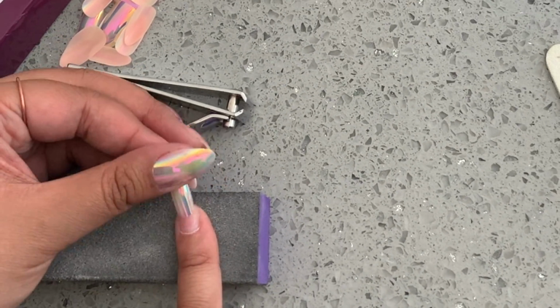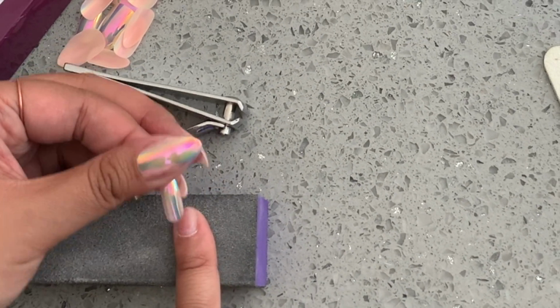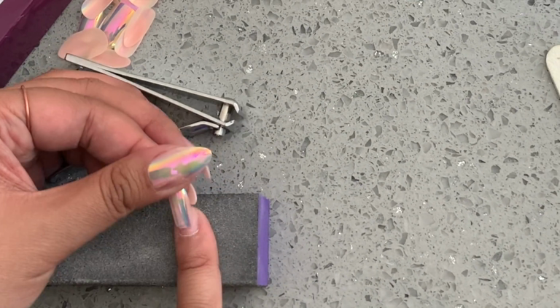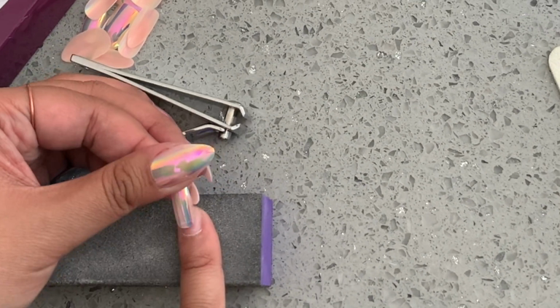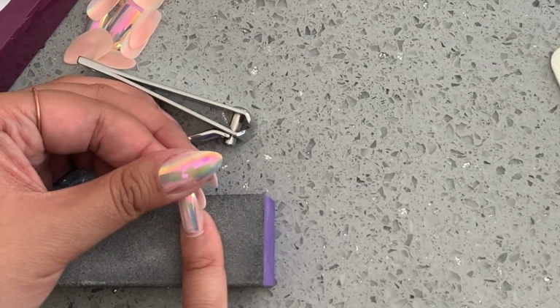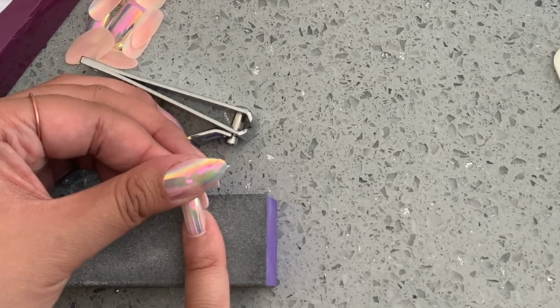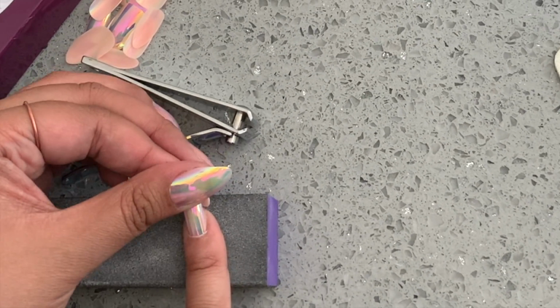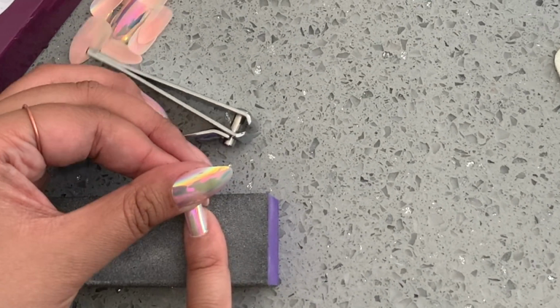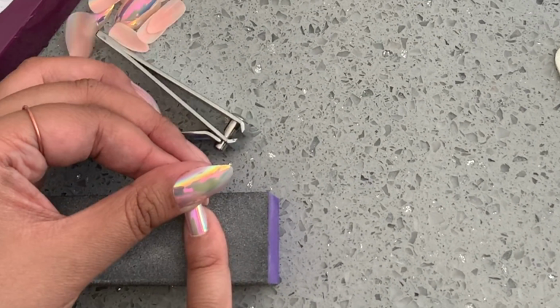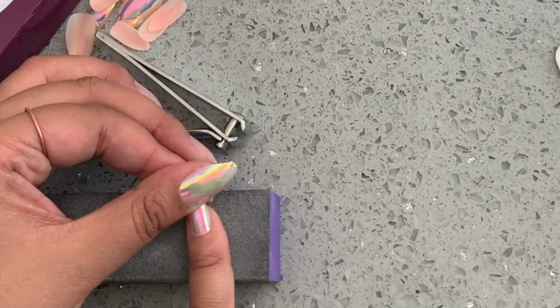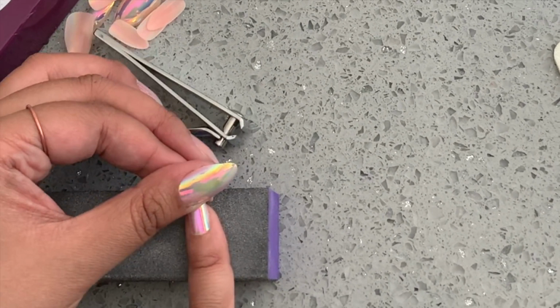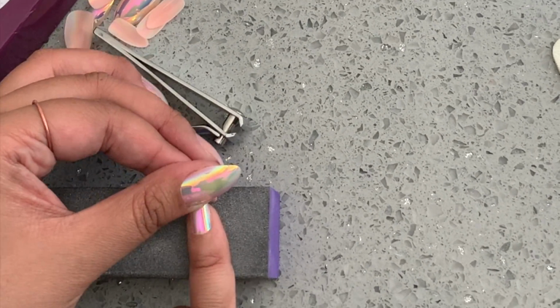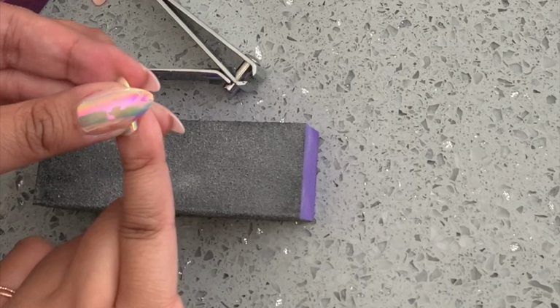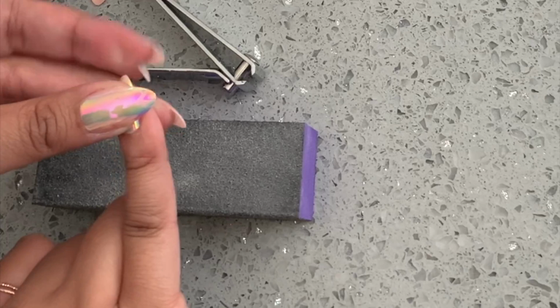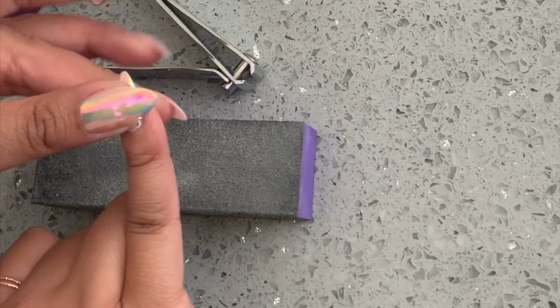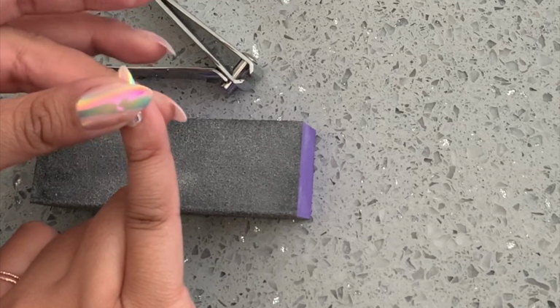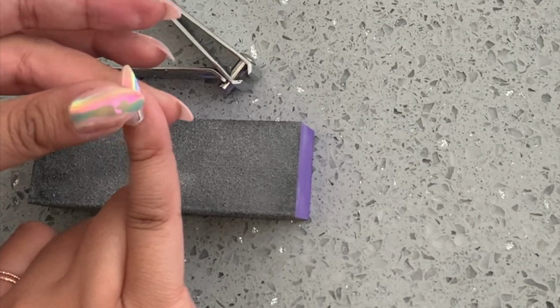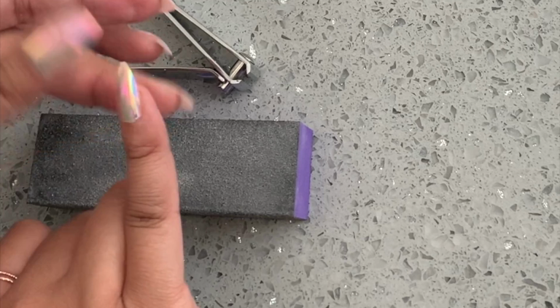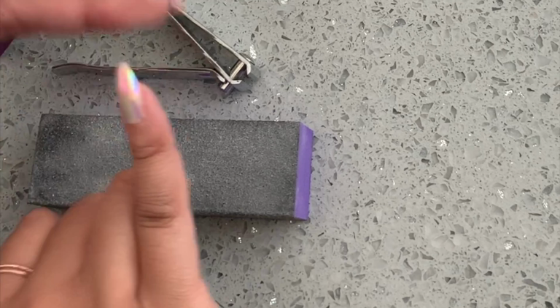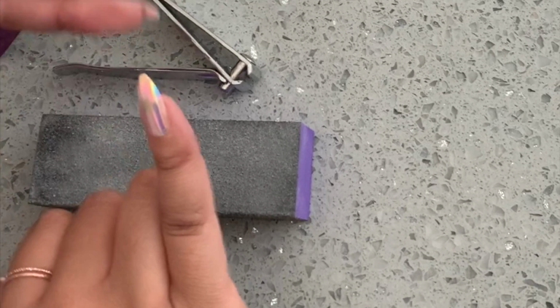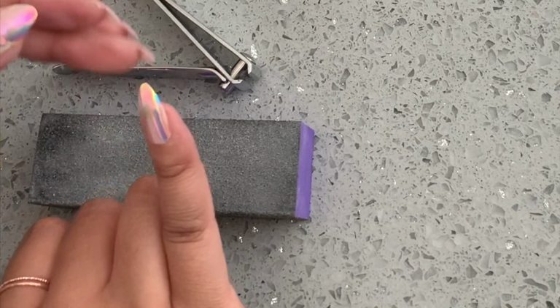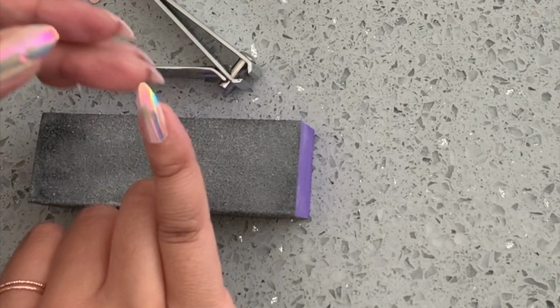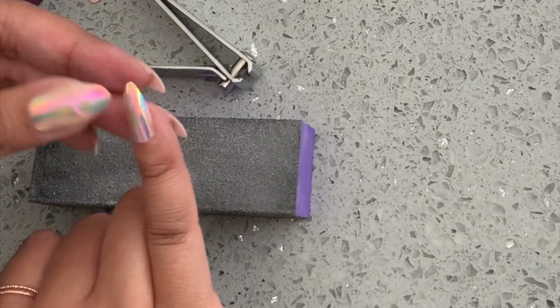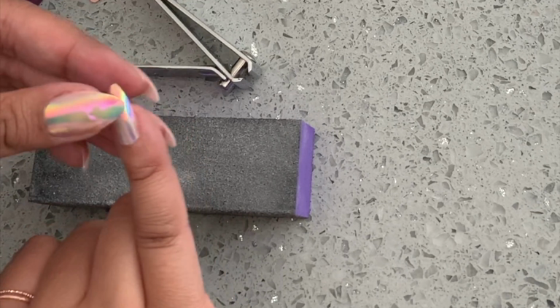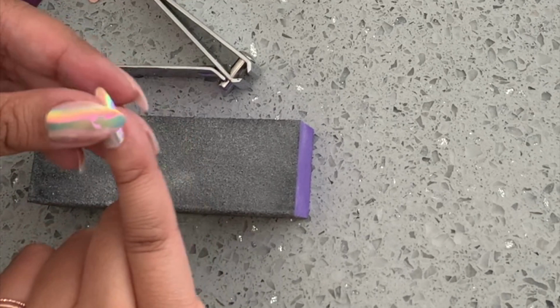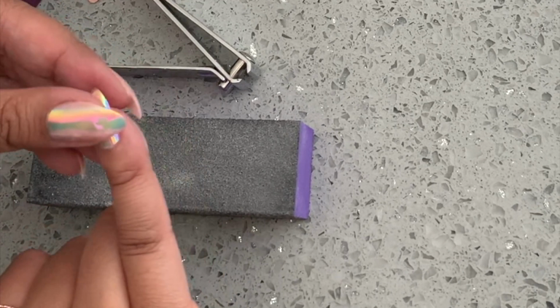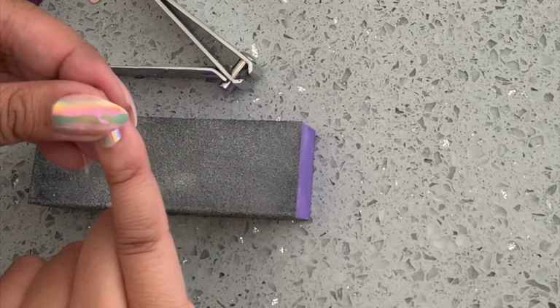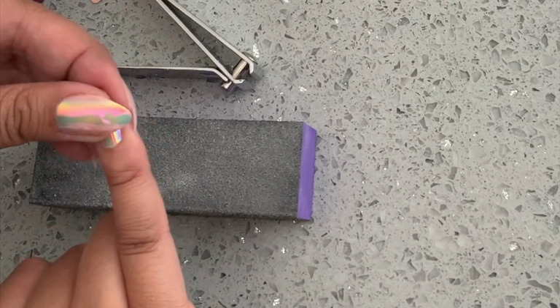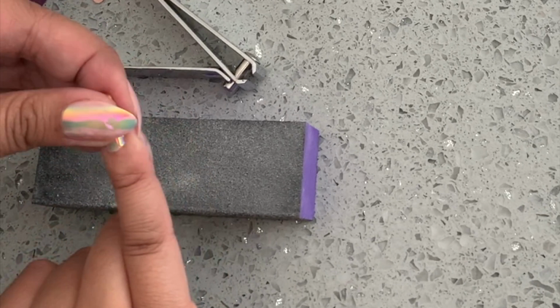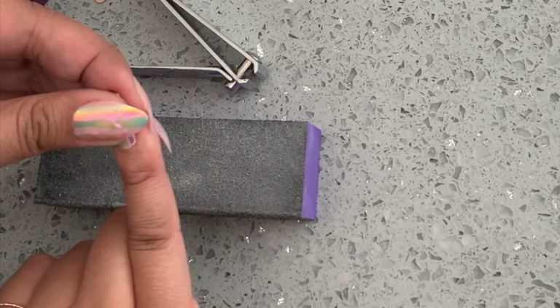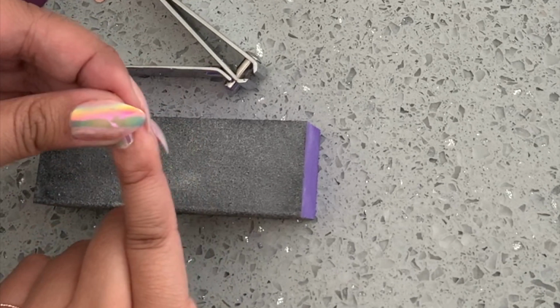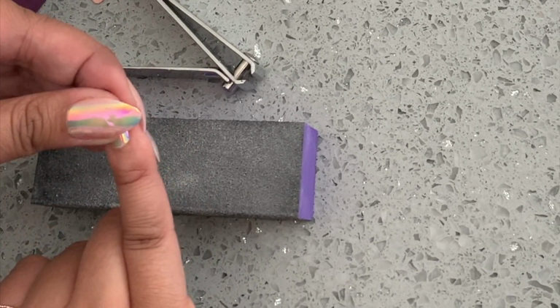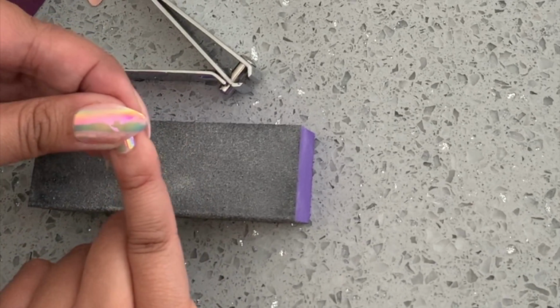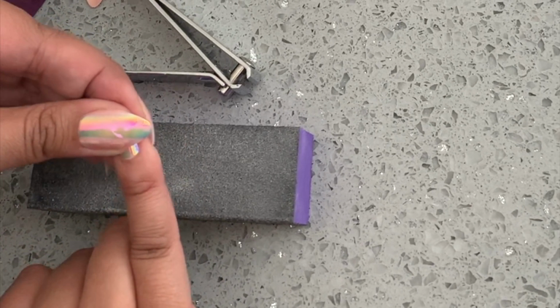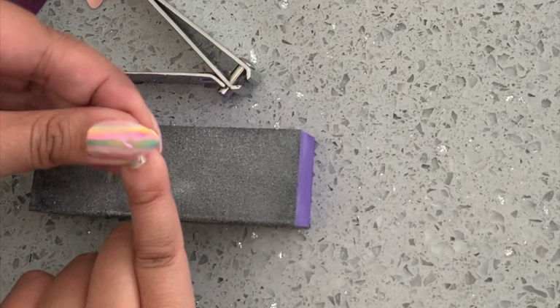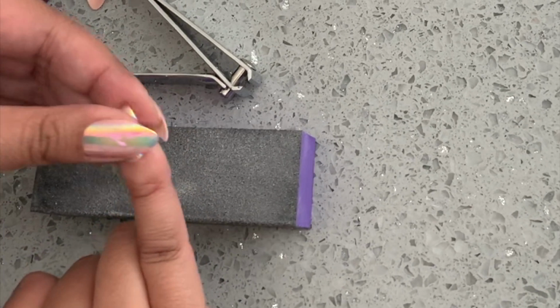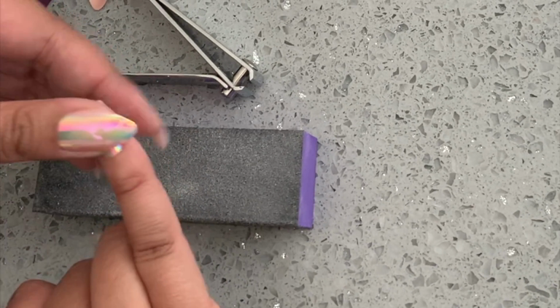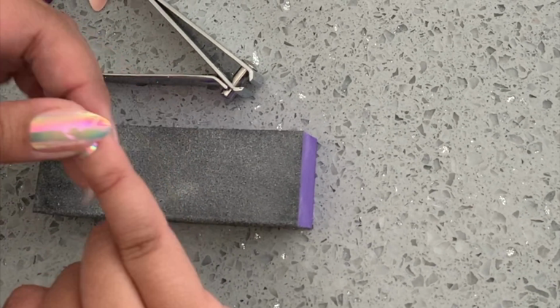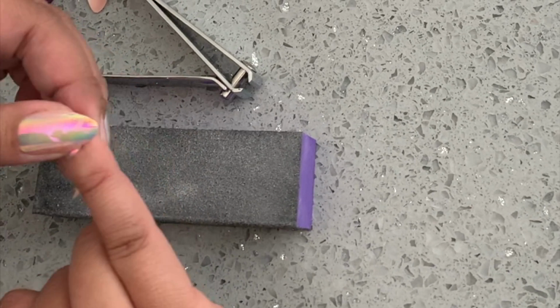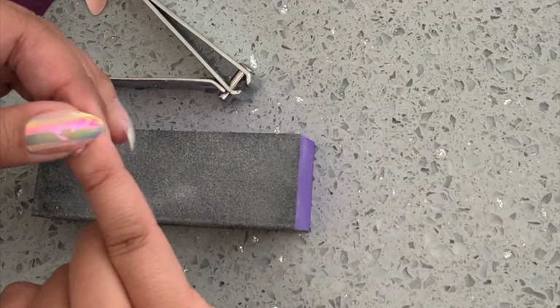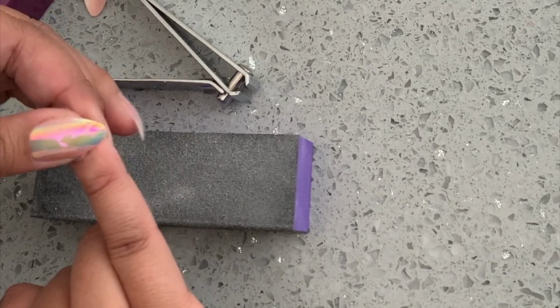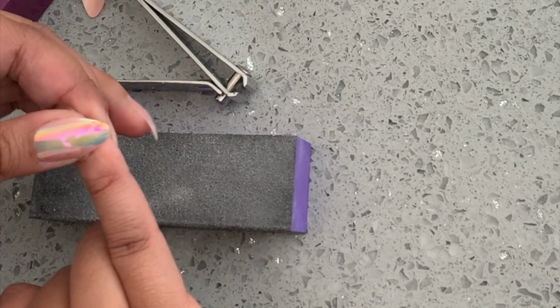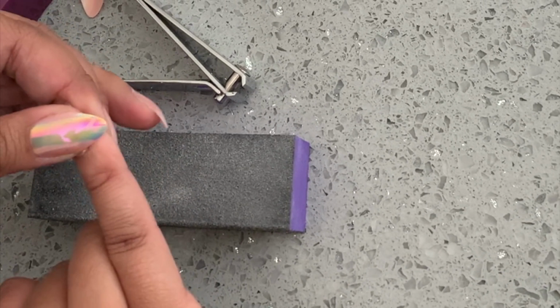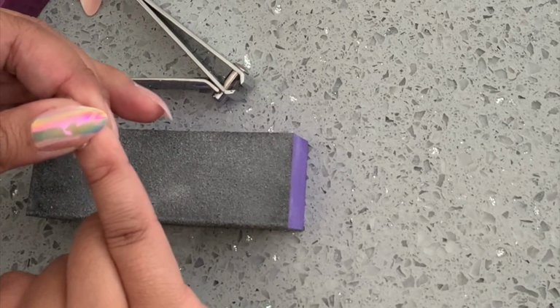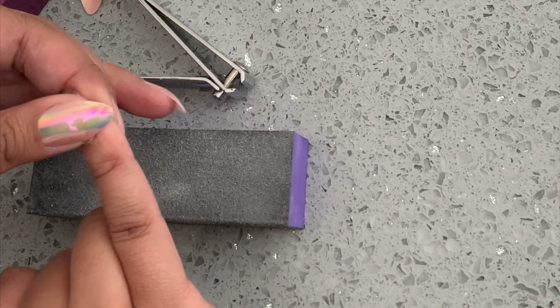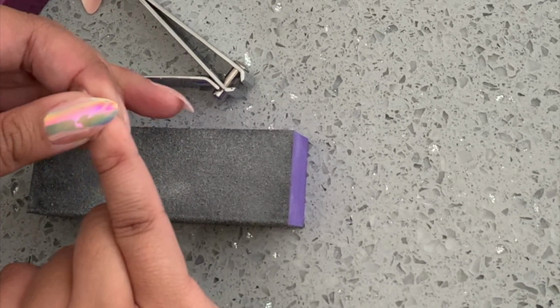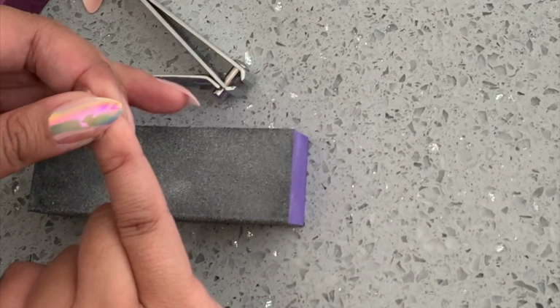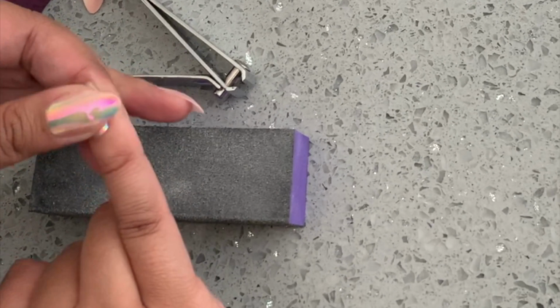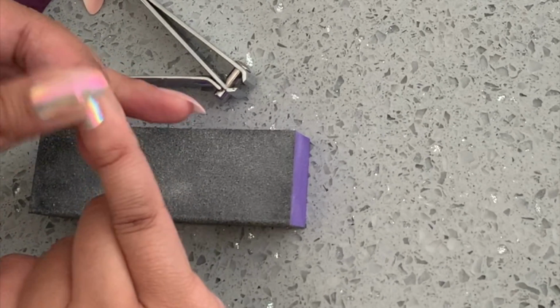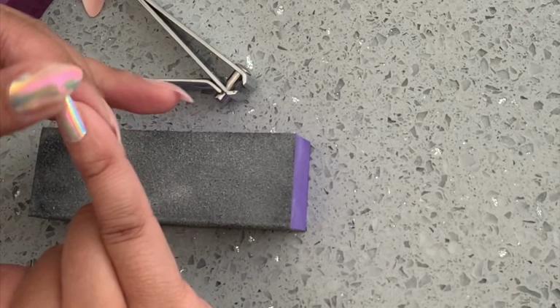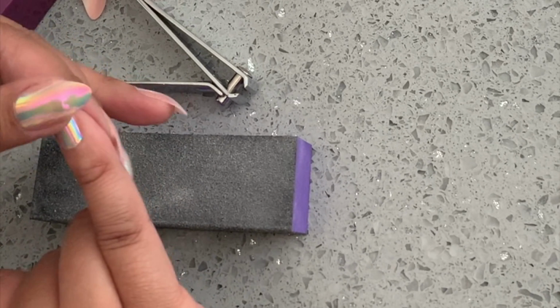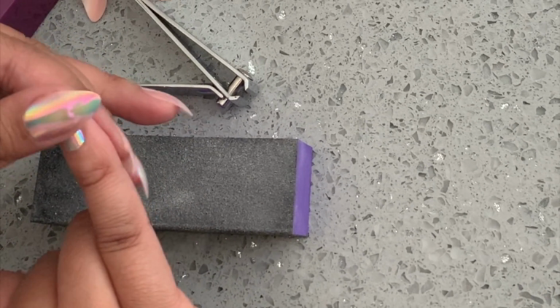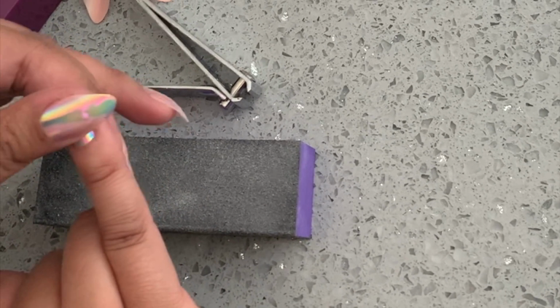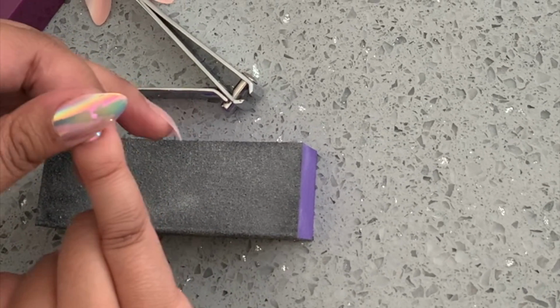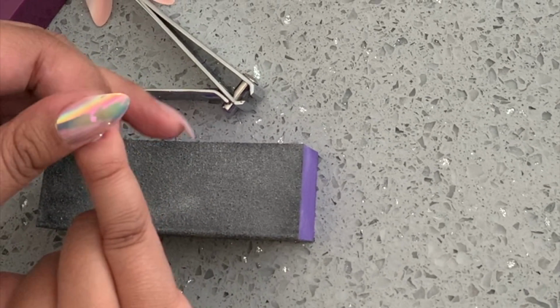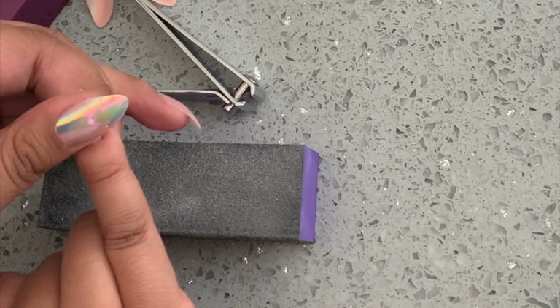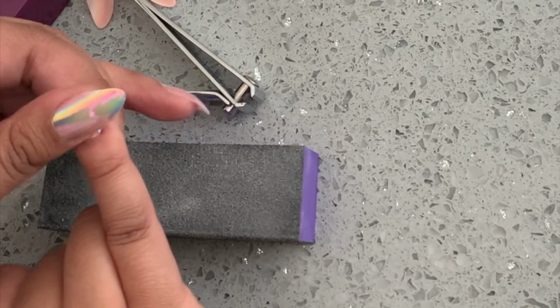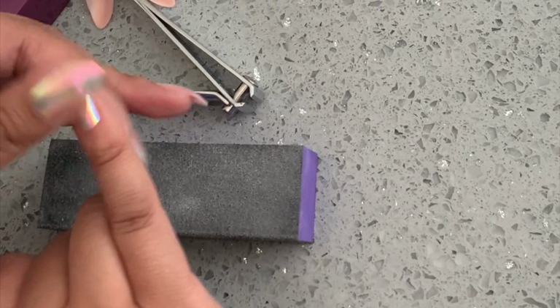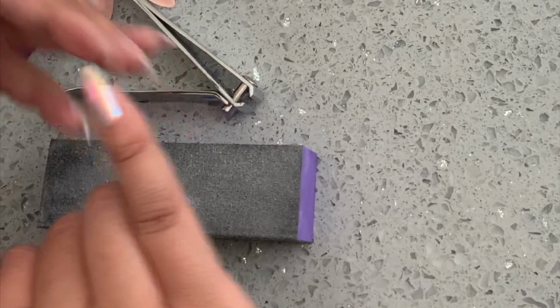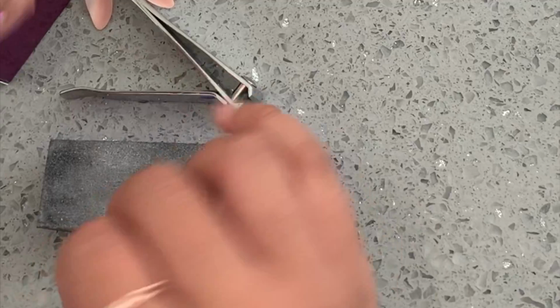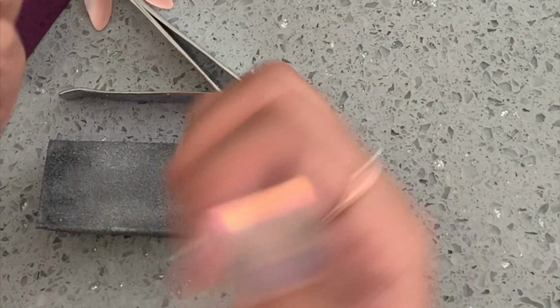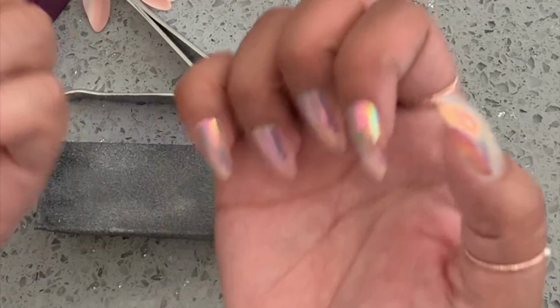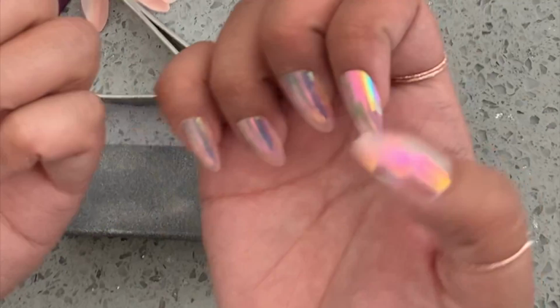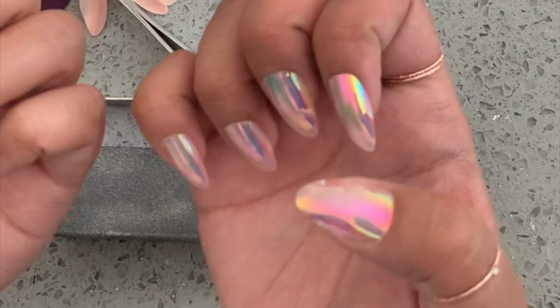Then just apply a little bit of glue. When you put too much and press it, it starts to seep out of the sides and get messy.